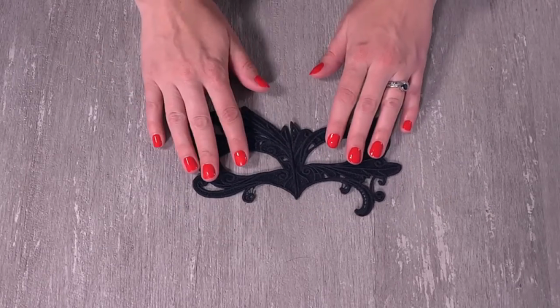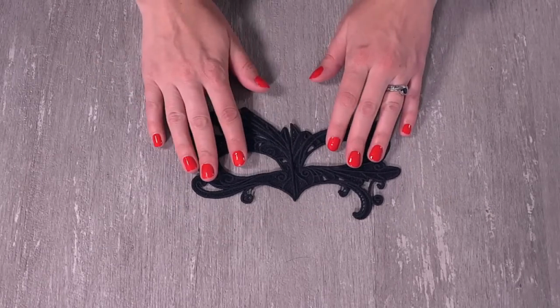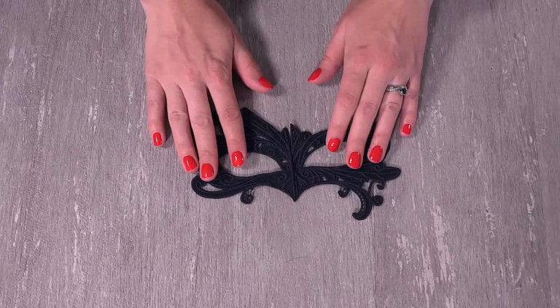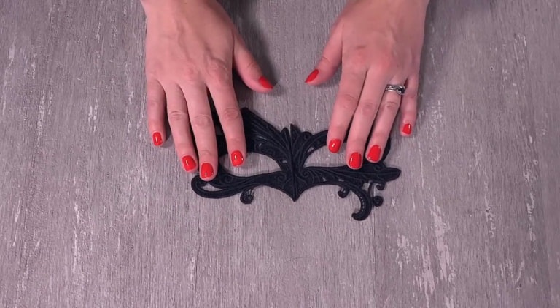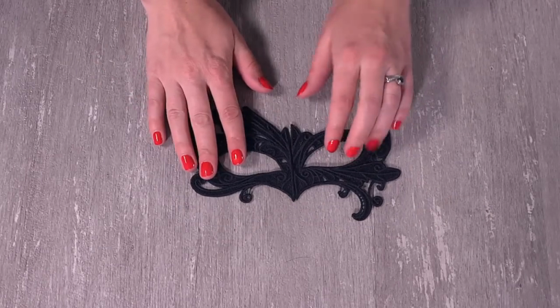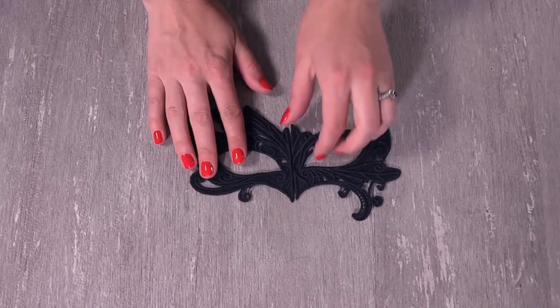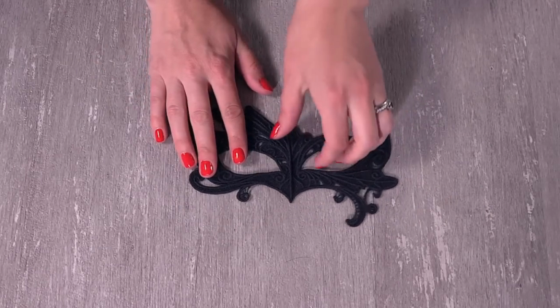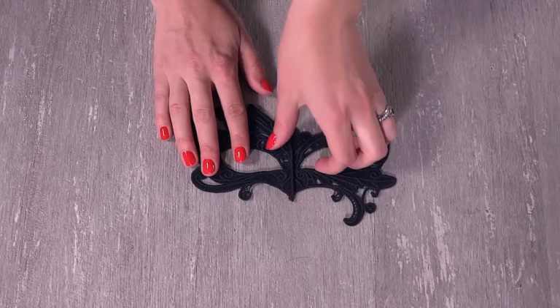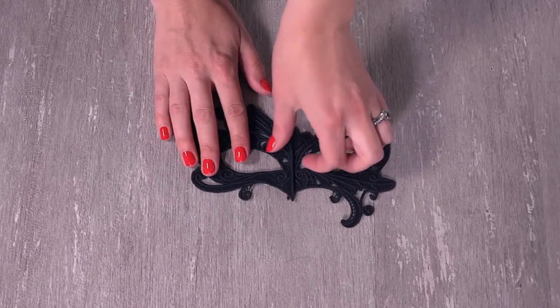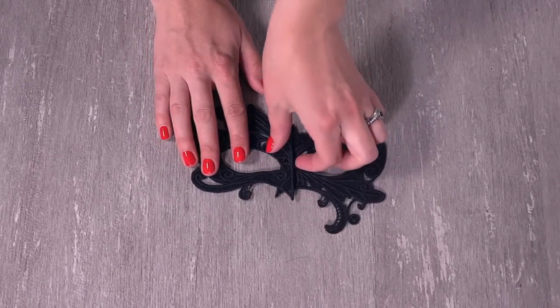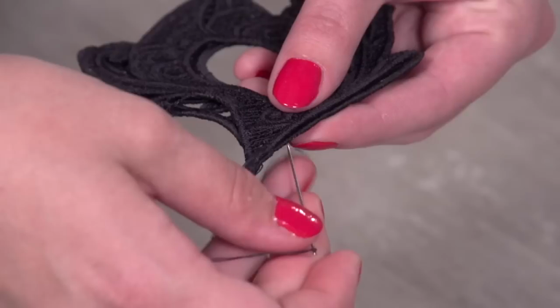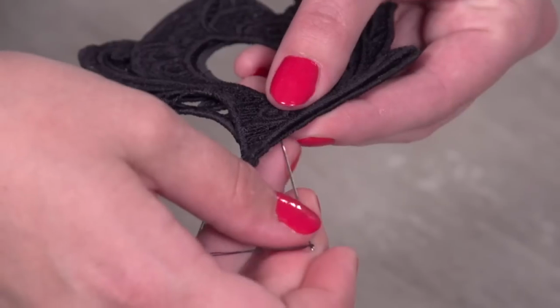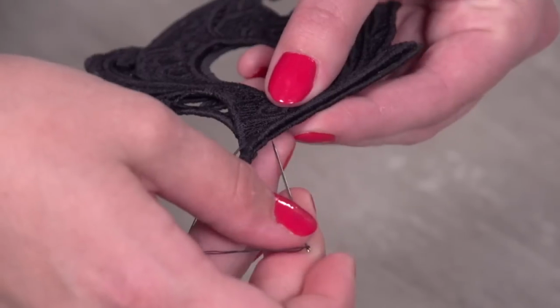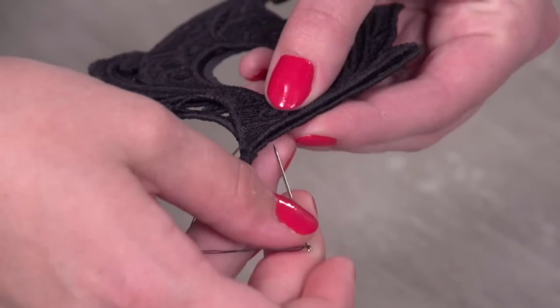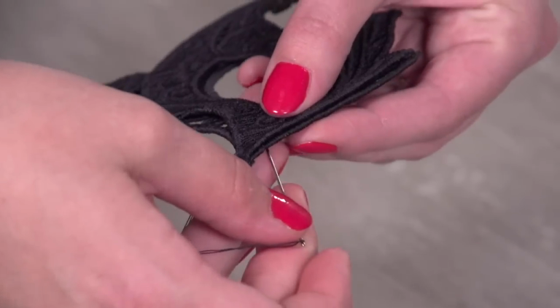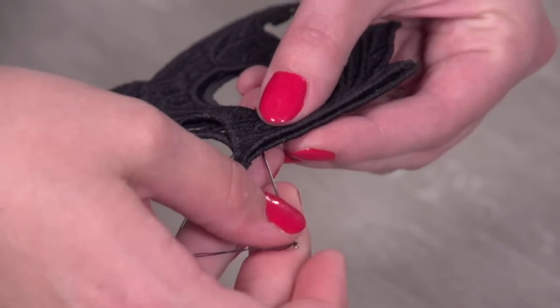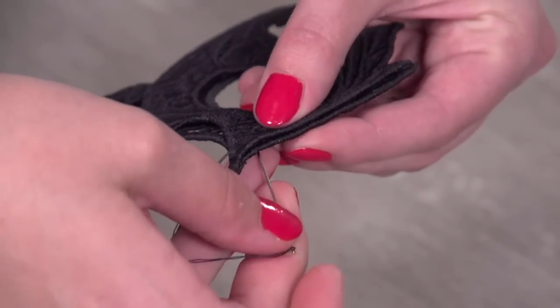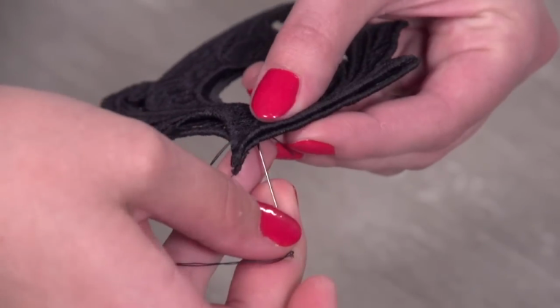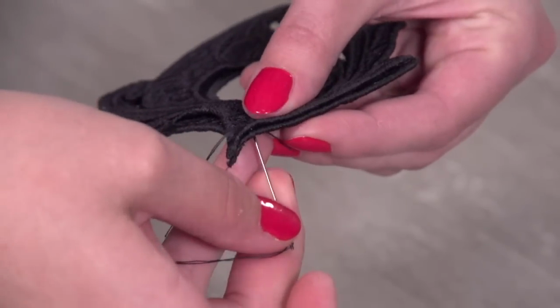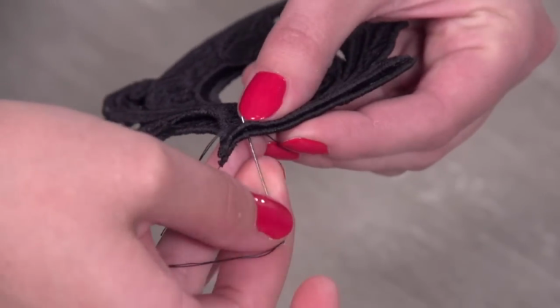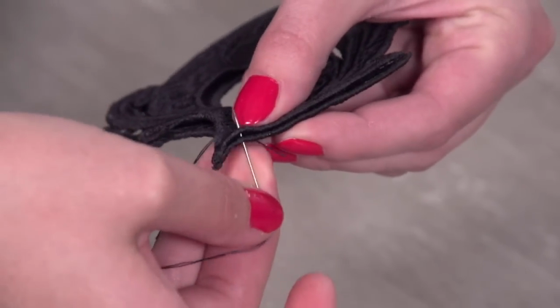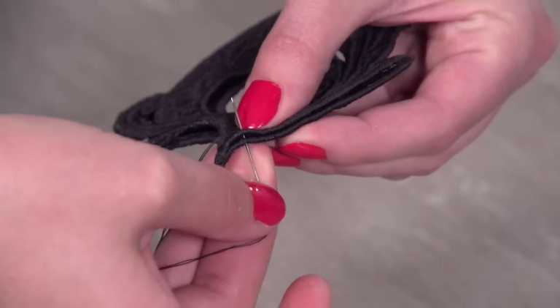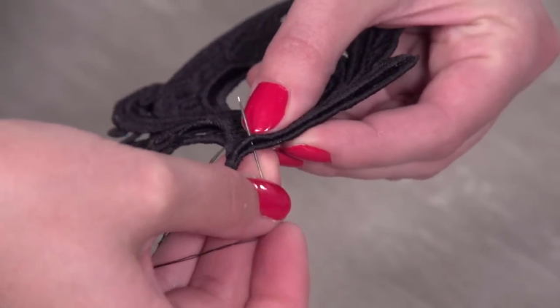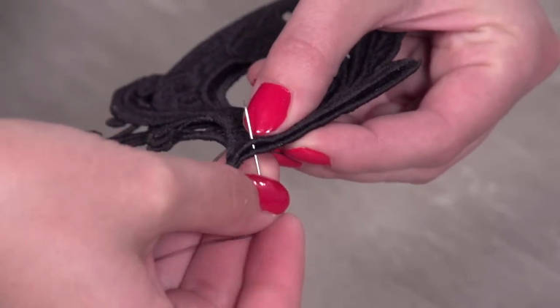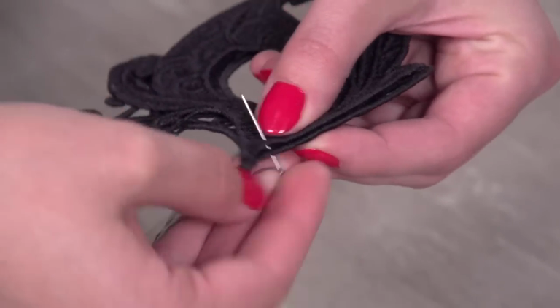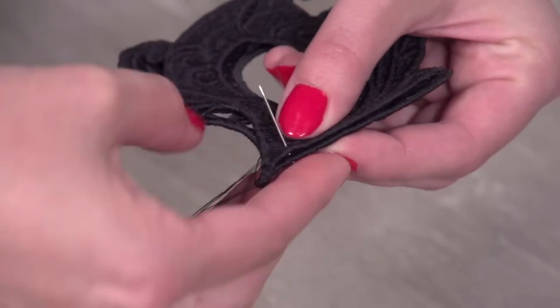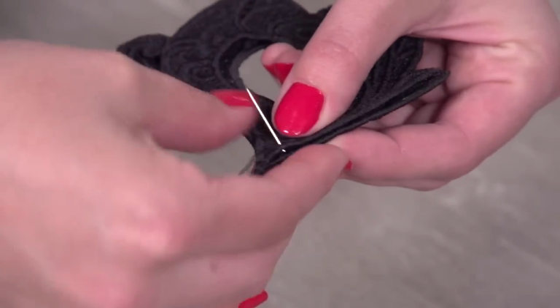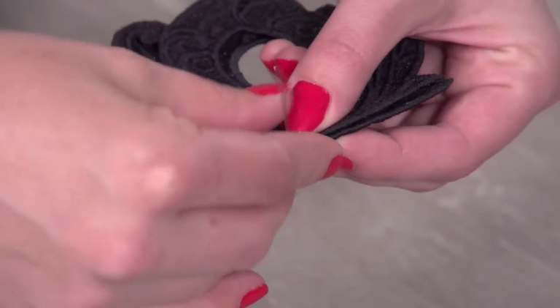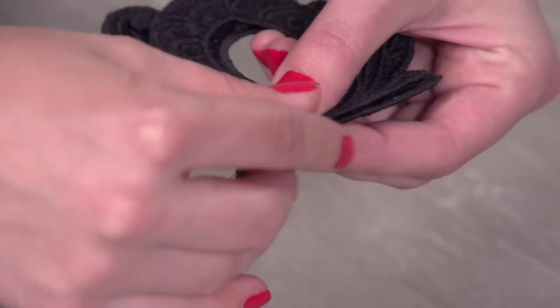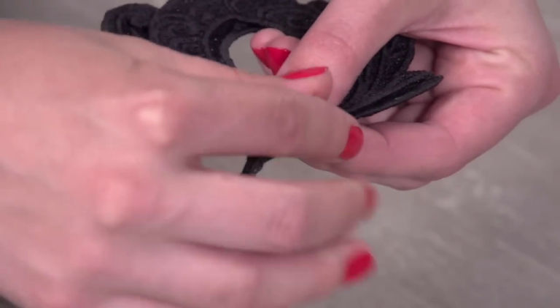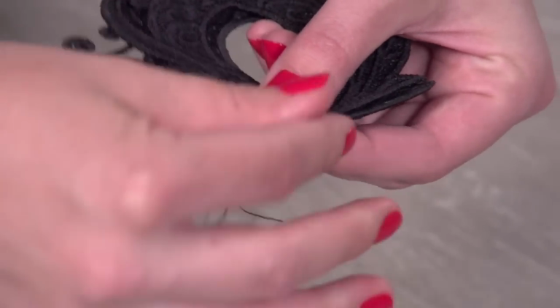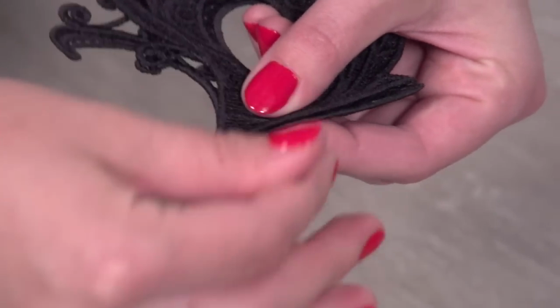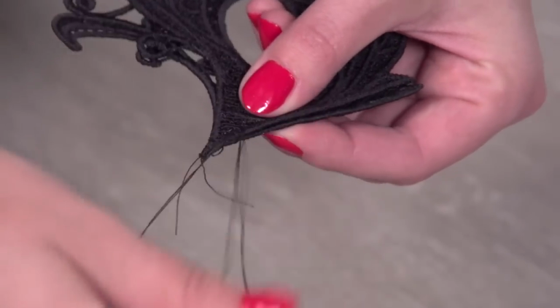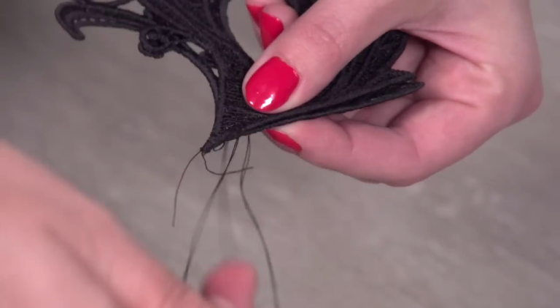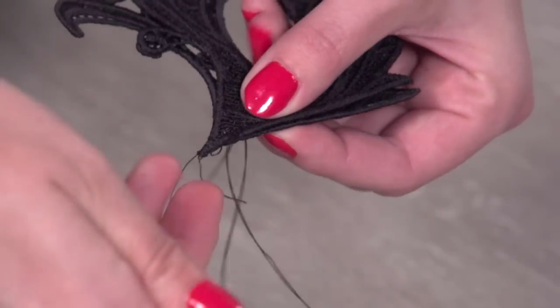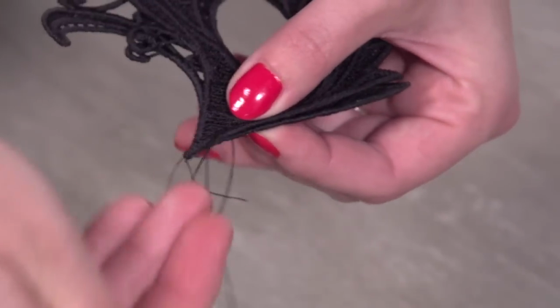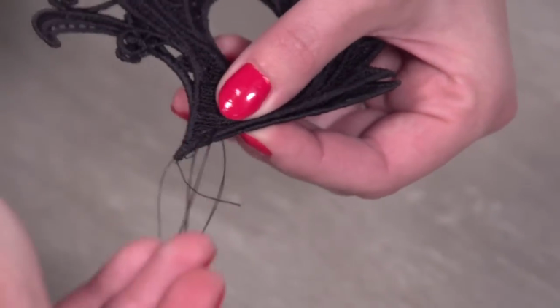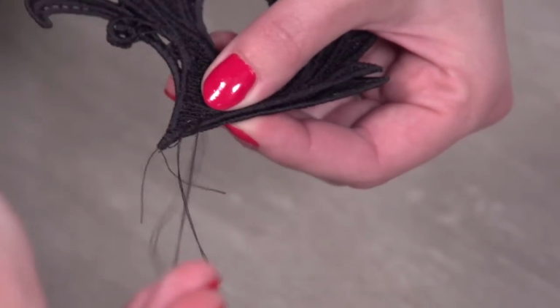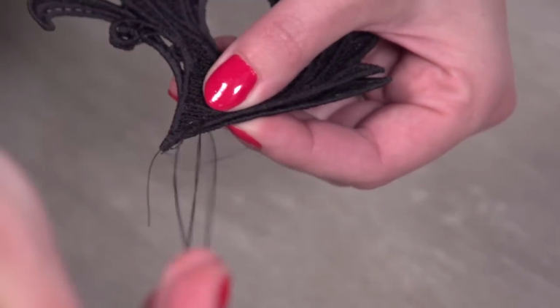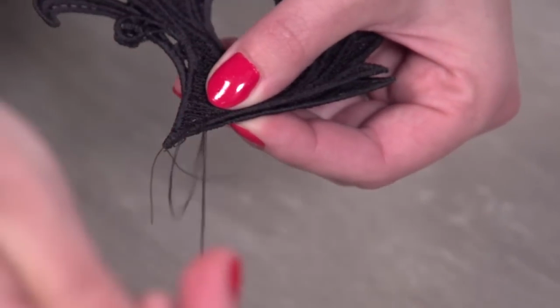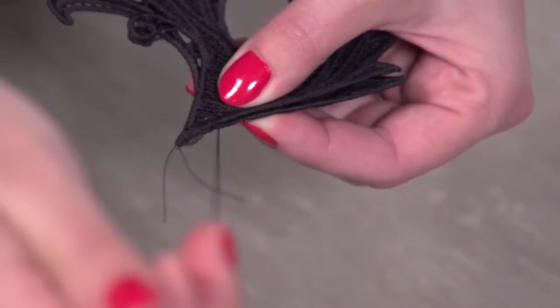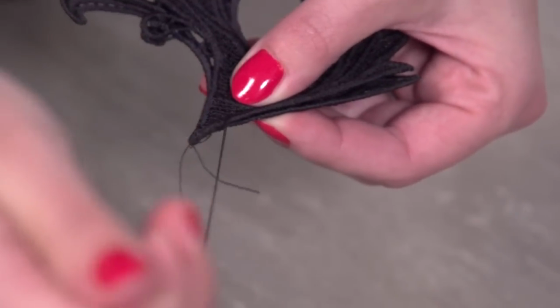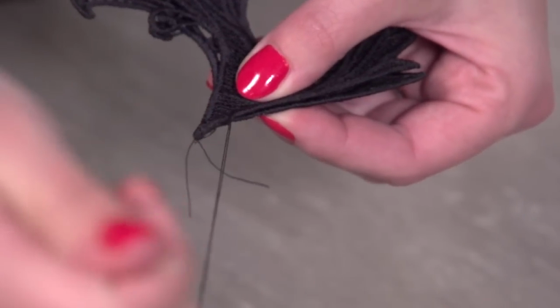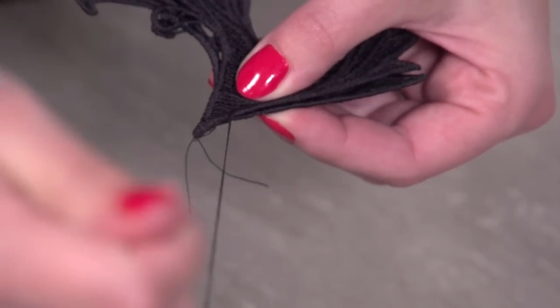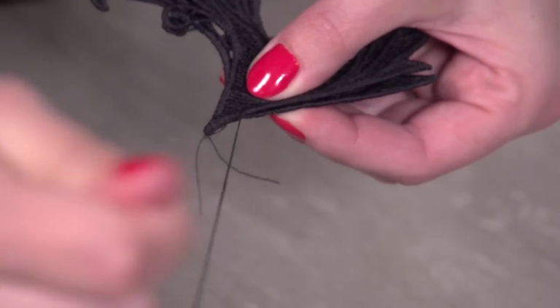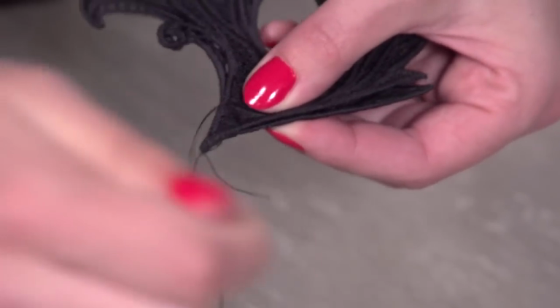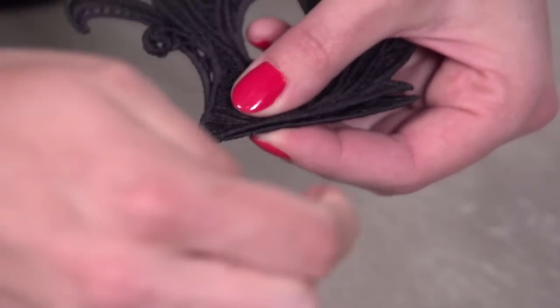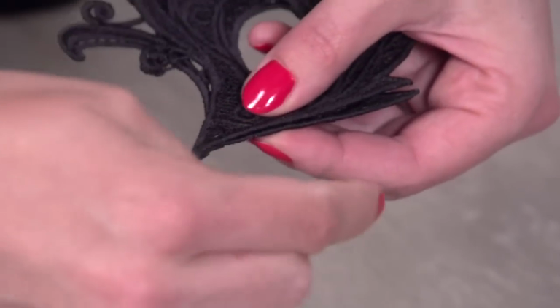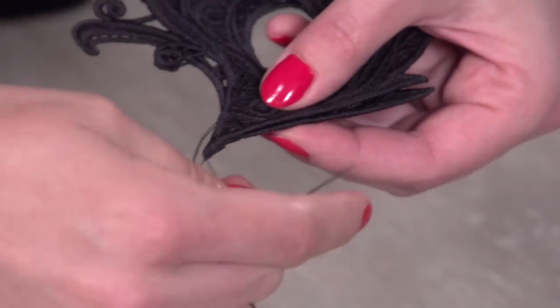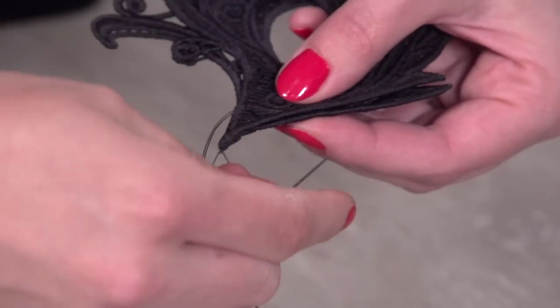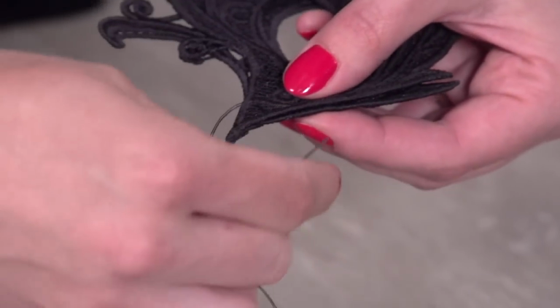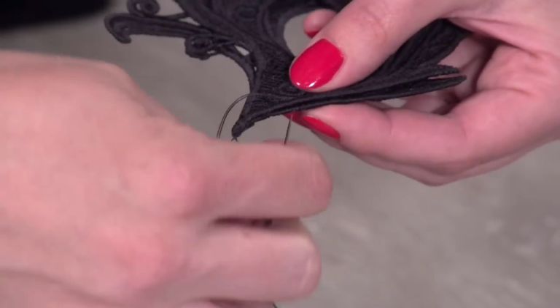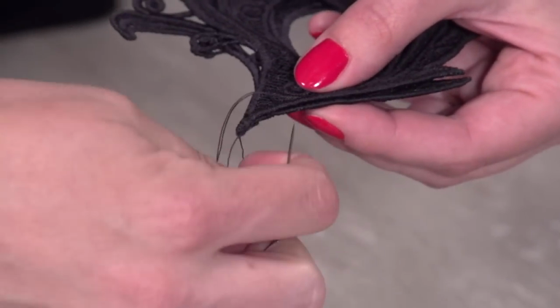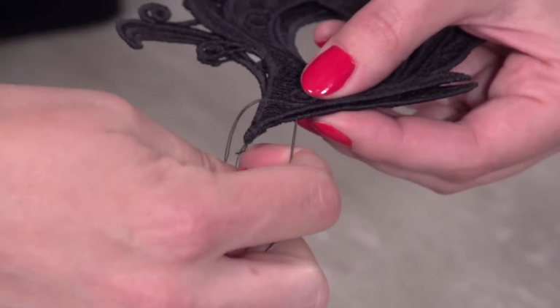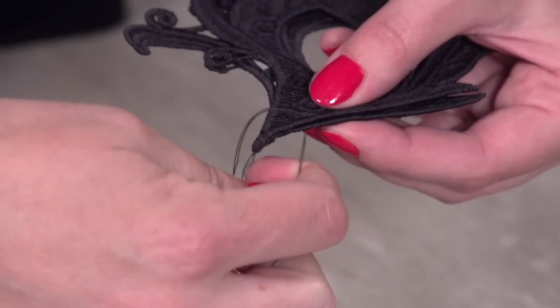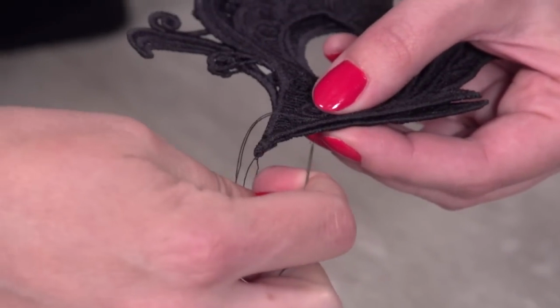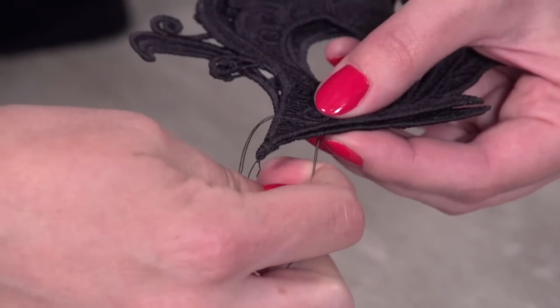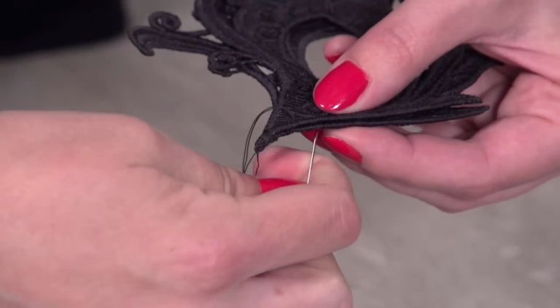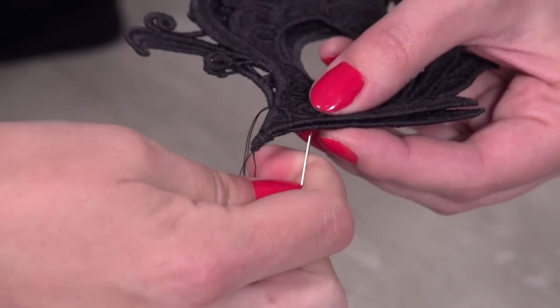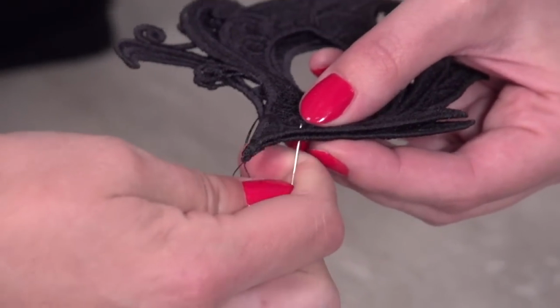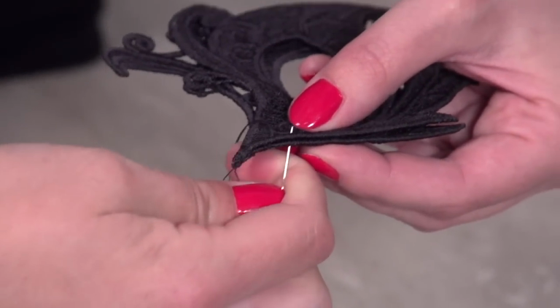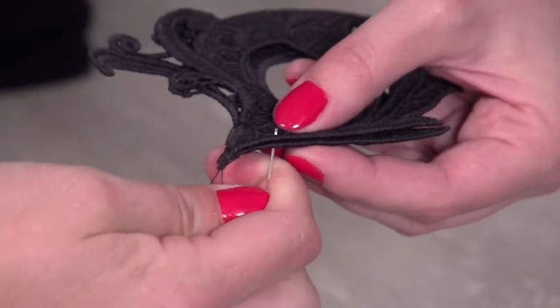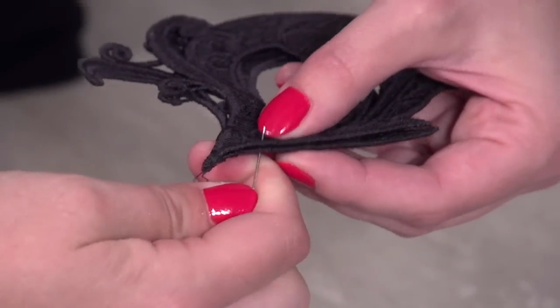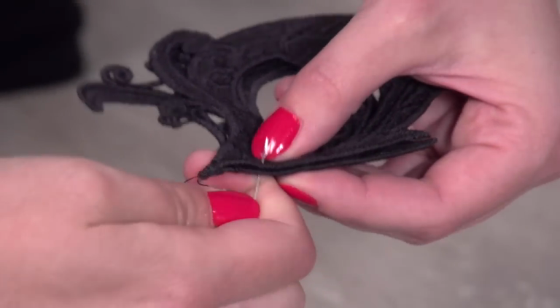Align the pieces together and then hand sew them in place by stitching along the inner borders of the center. Or you can zigzag stitch the pieces together using your machine.